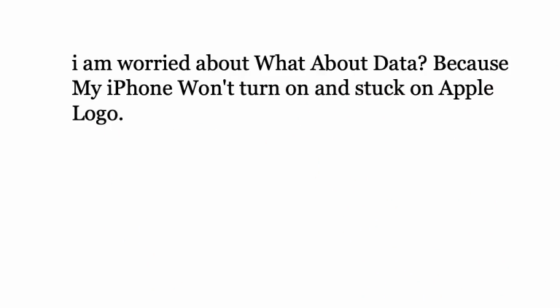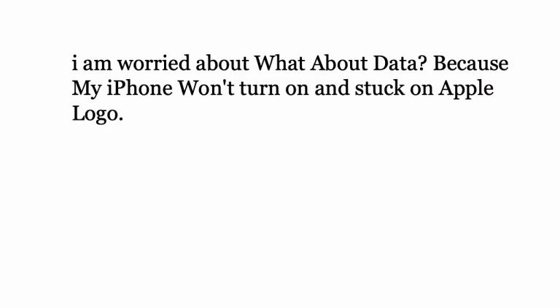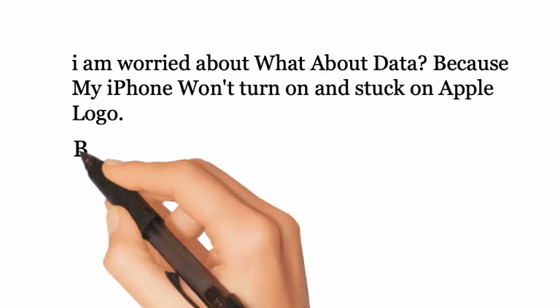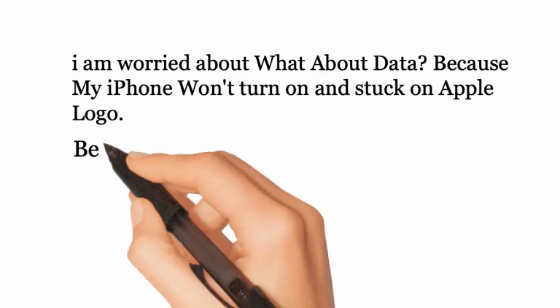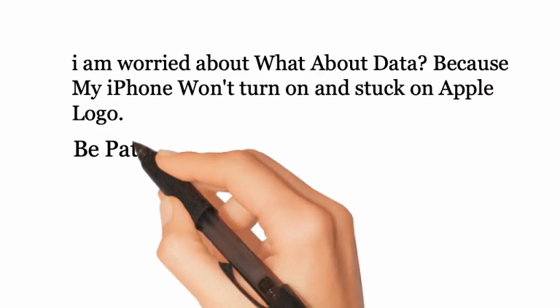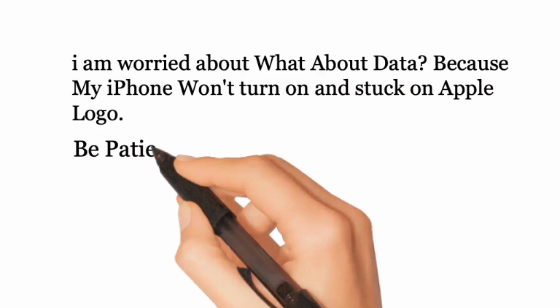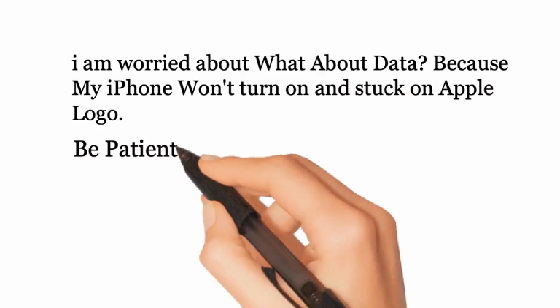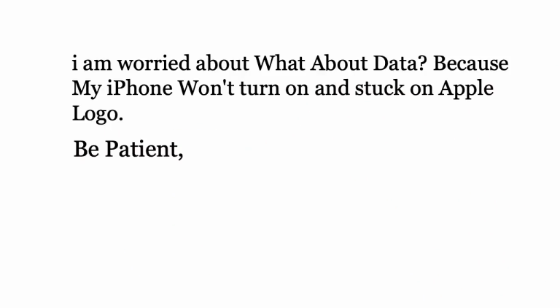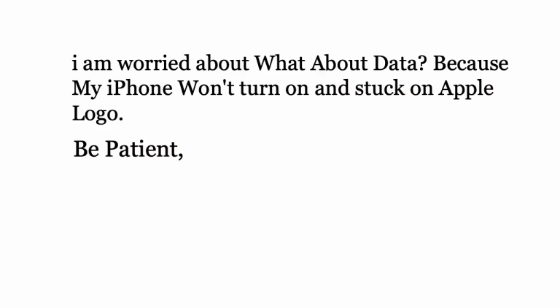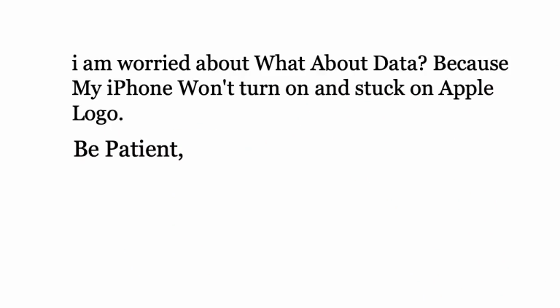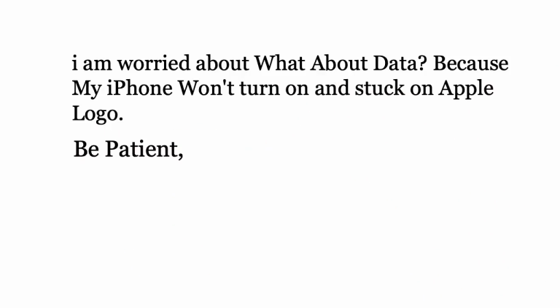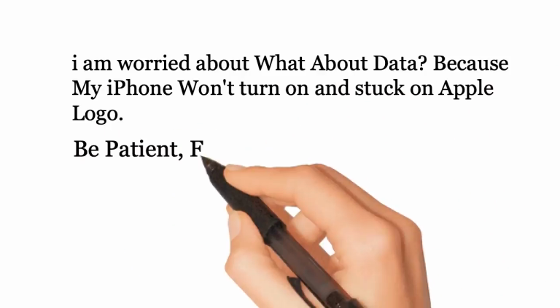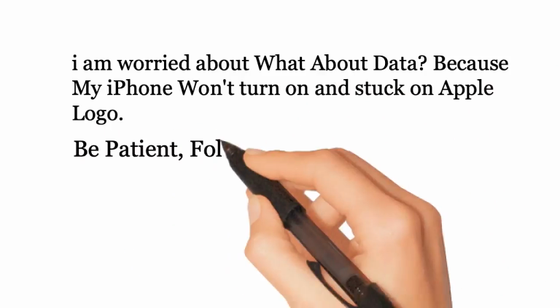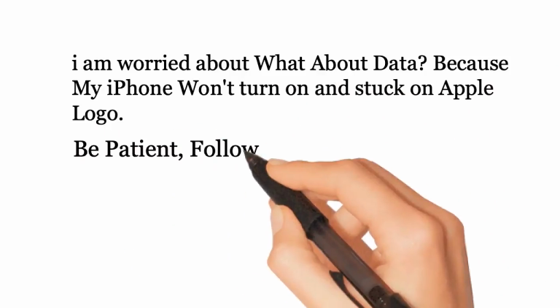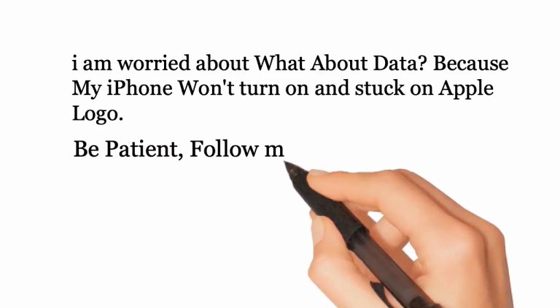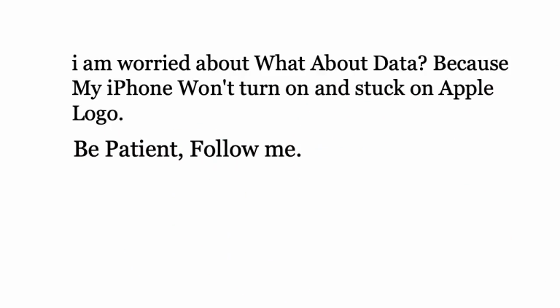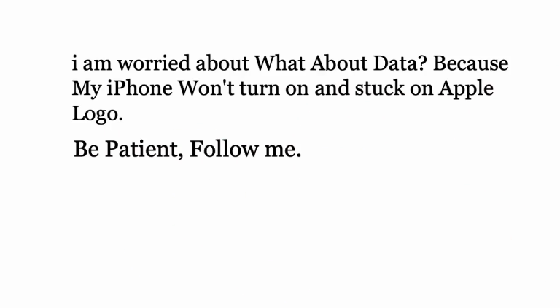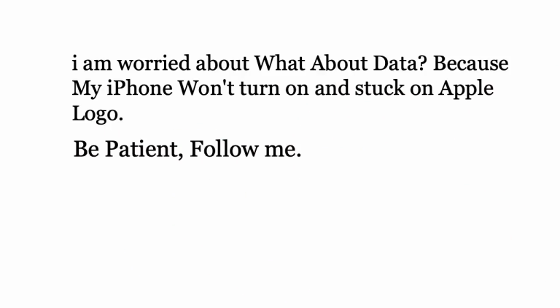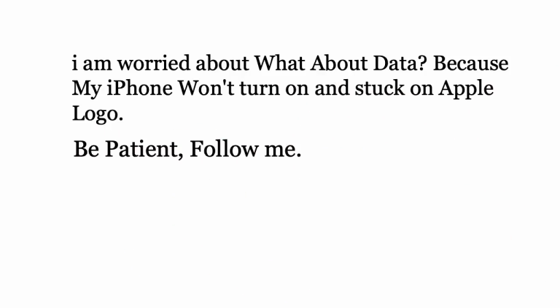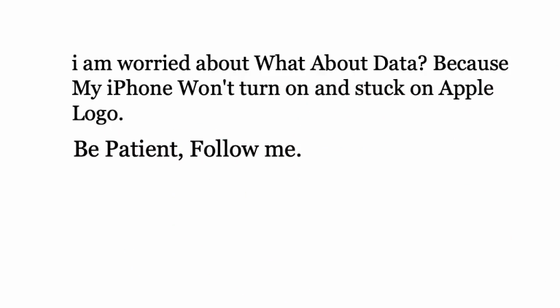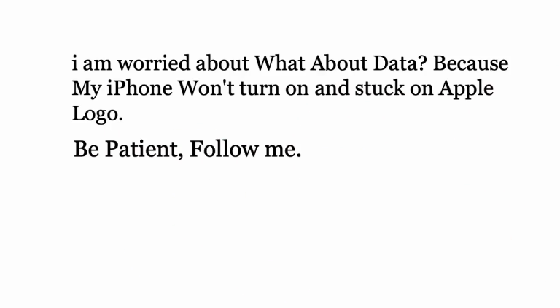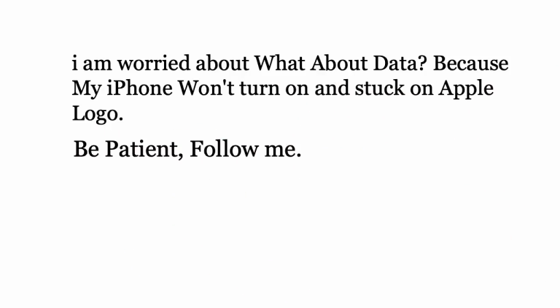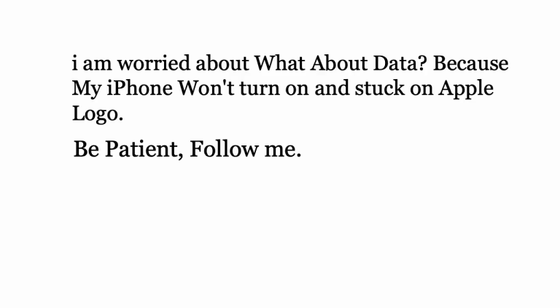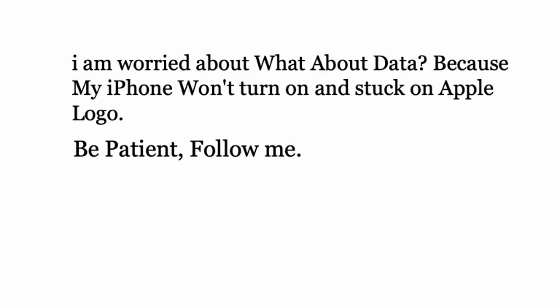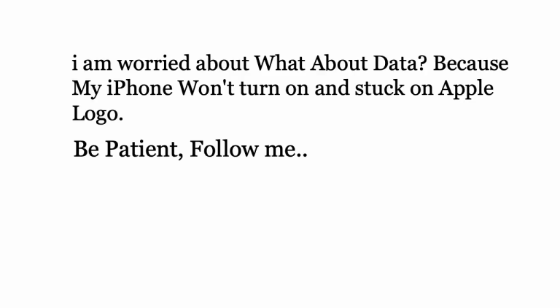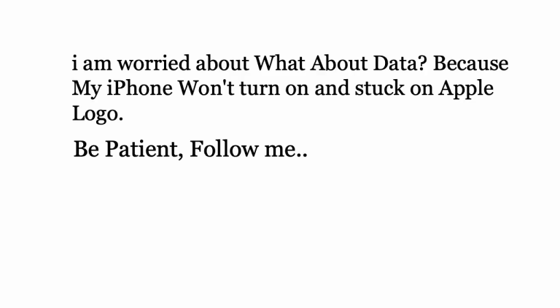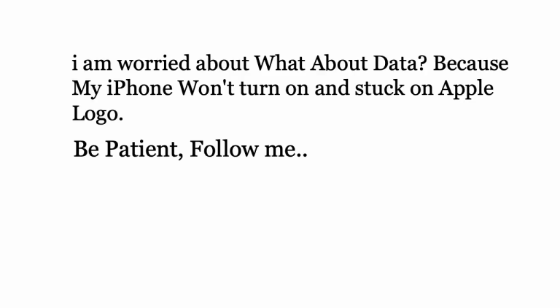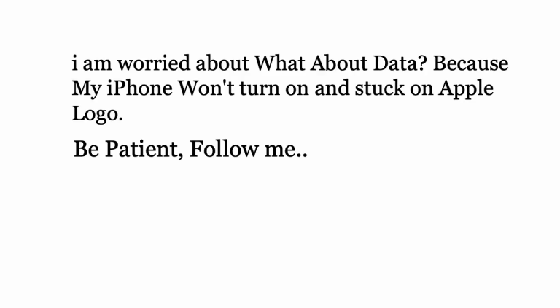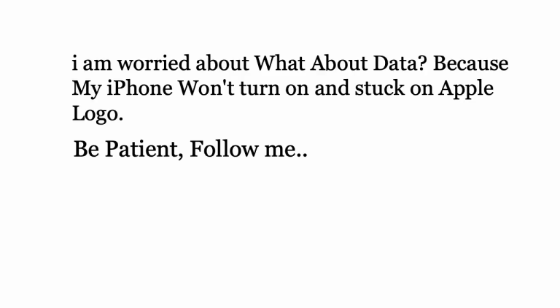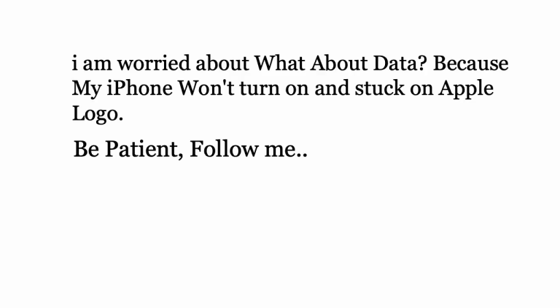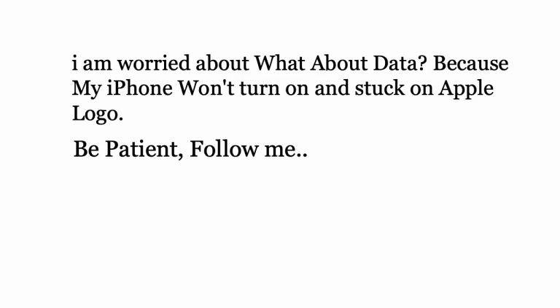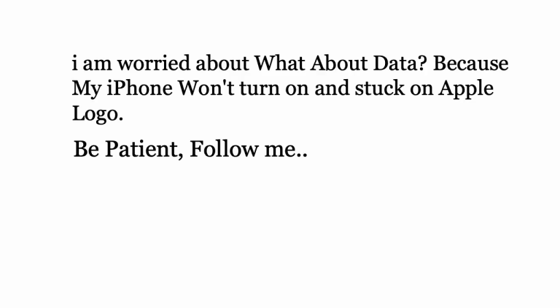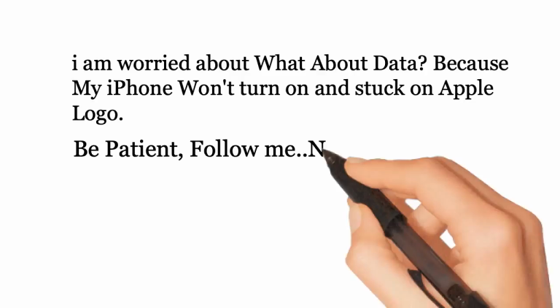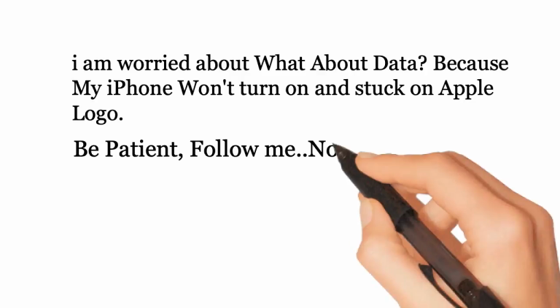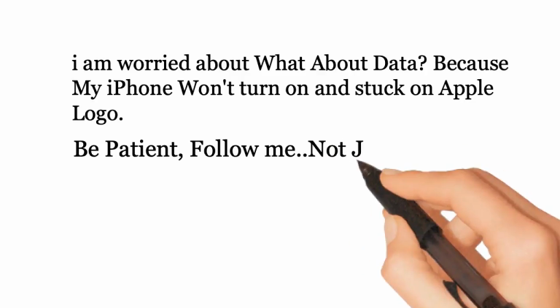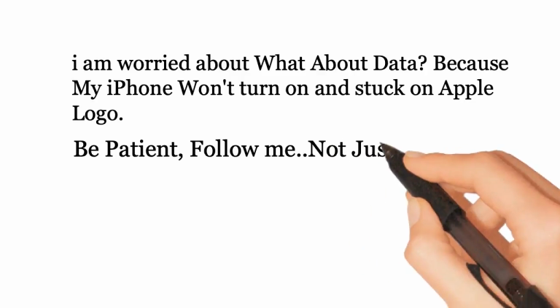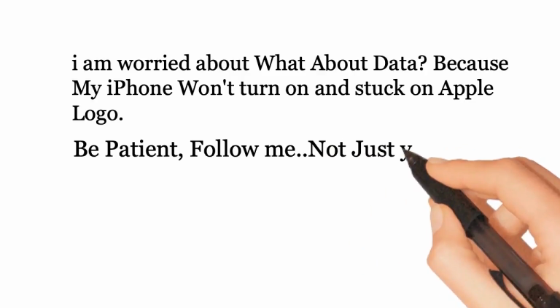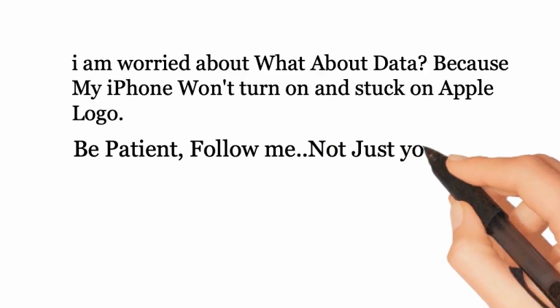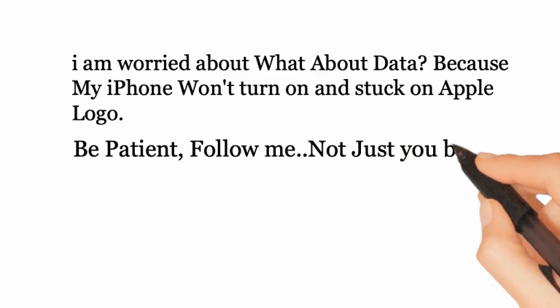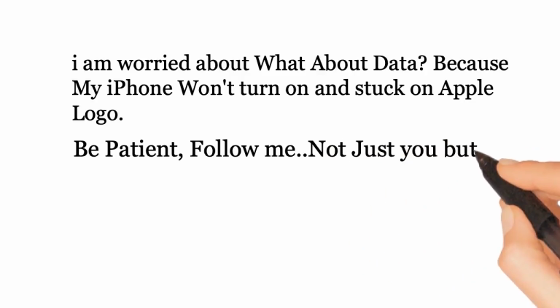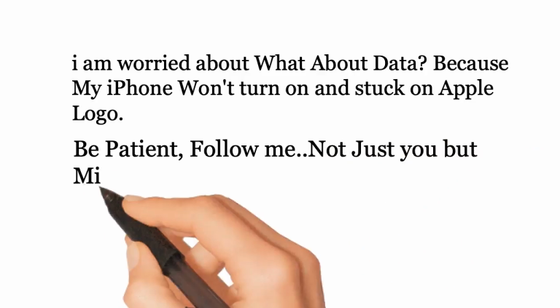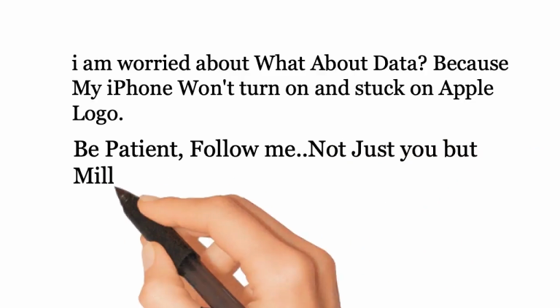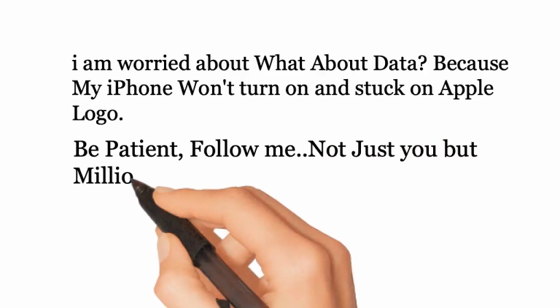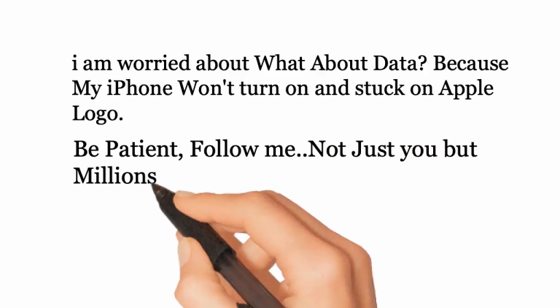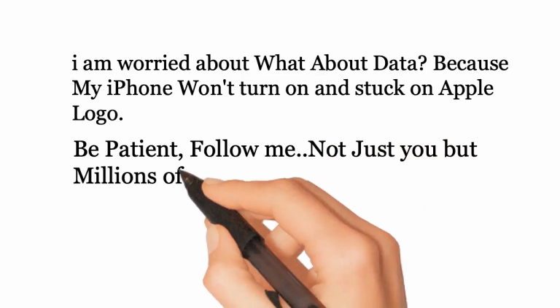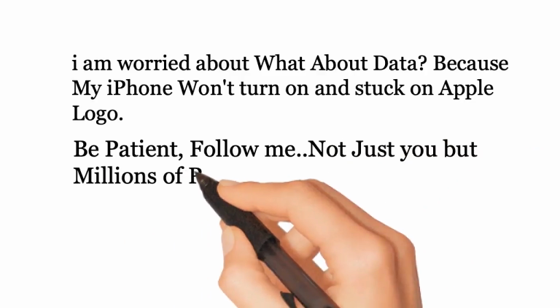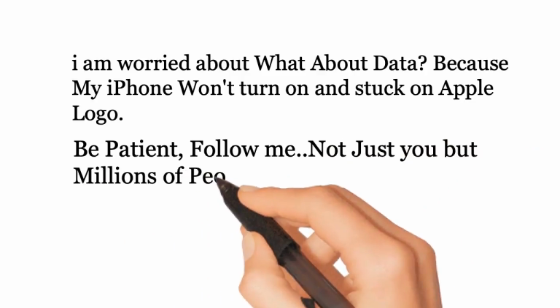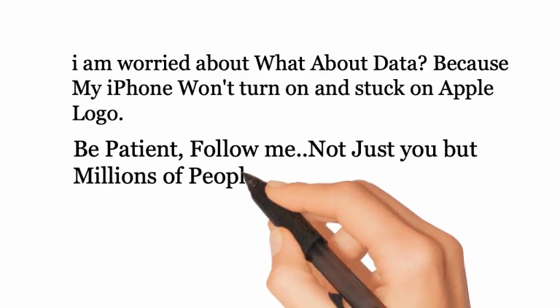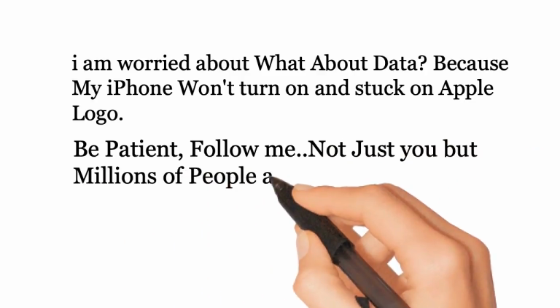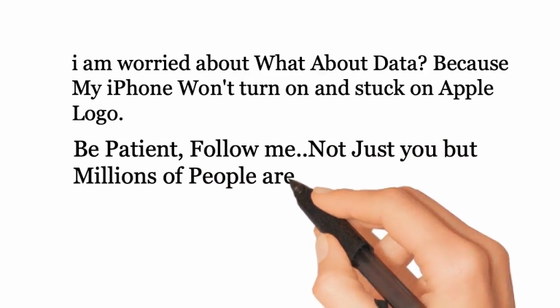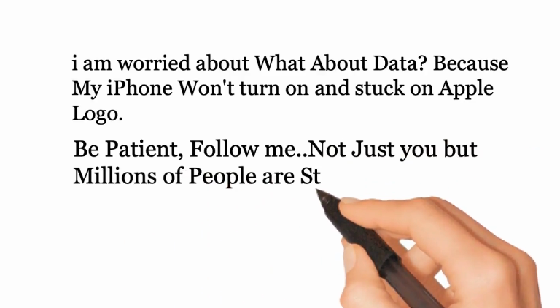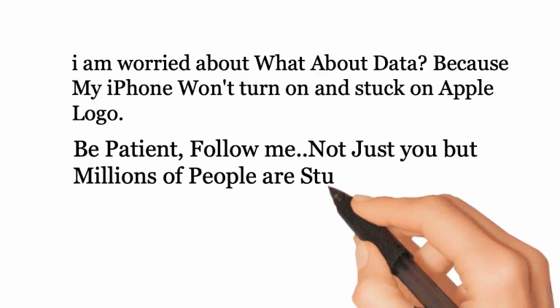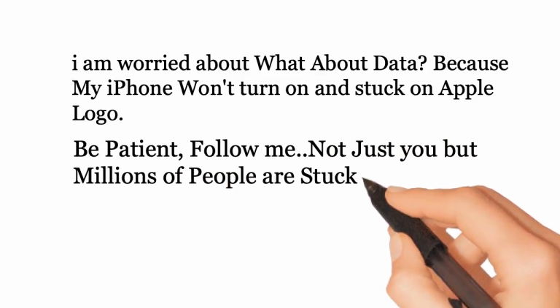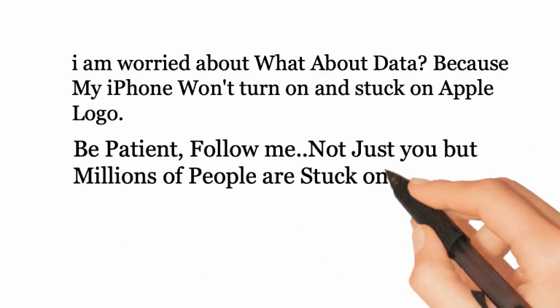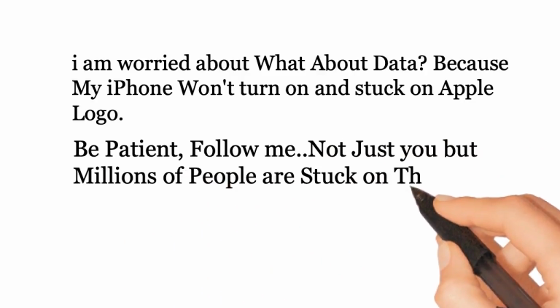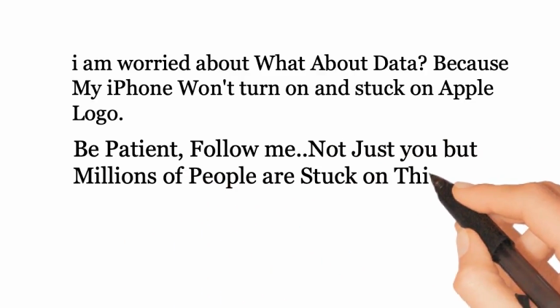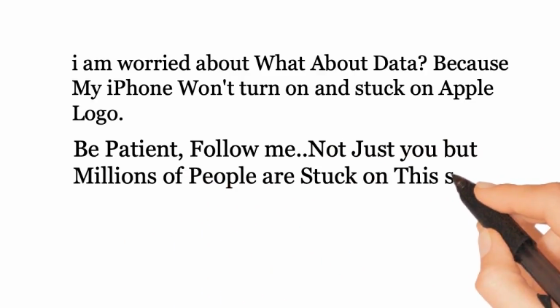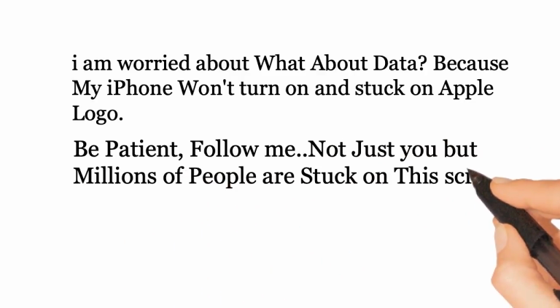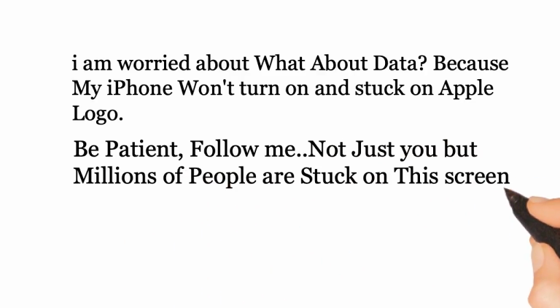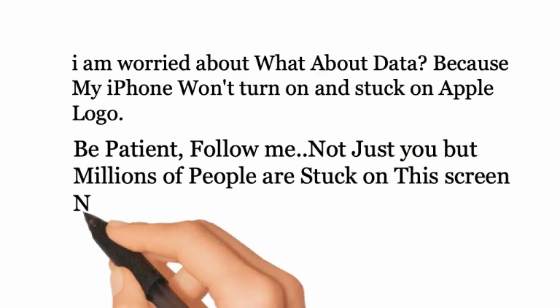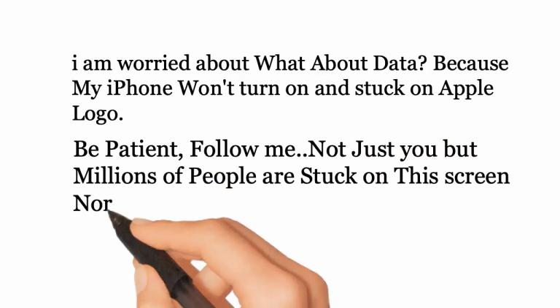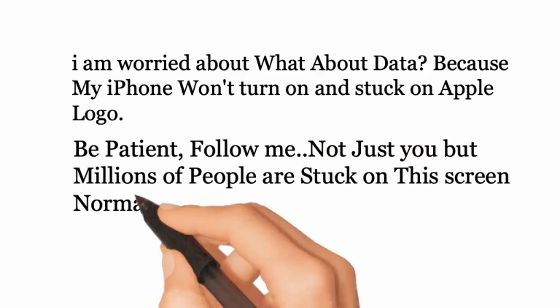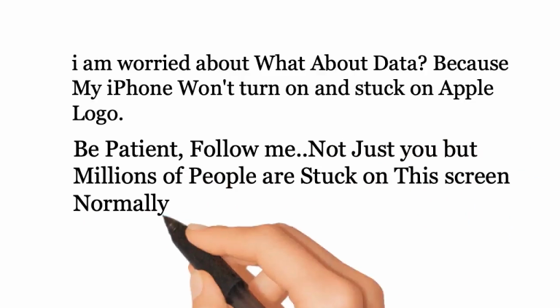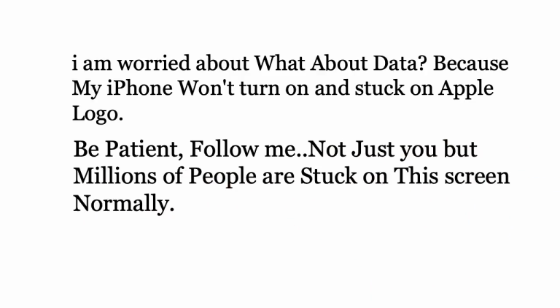Be patient and follow me. Not just you, but millions of people are stuck on this screen normally.